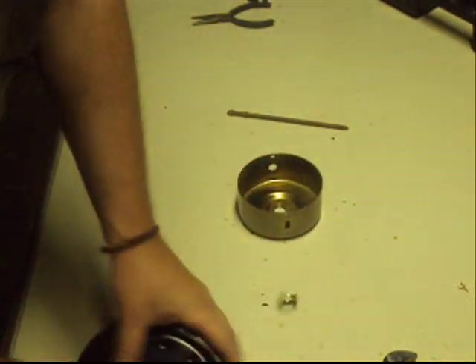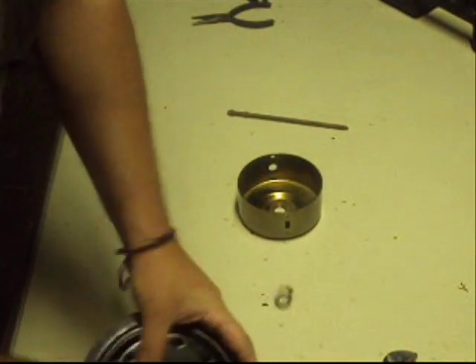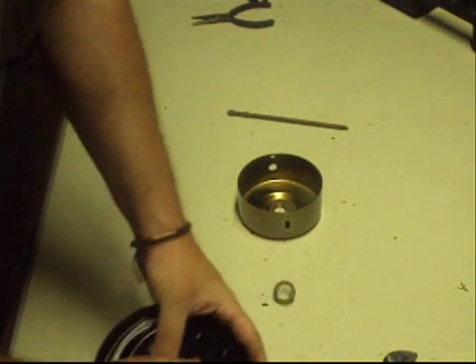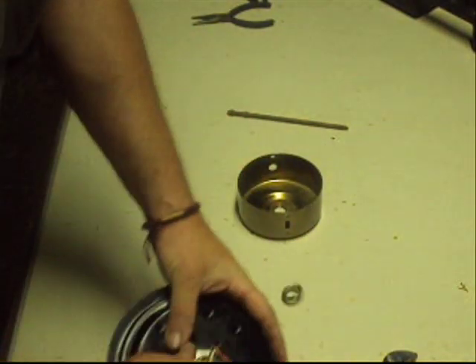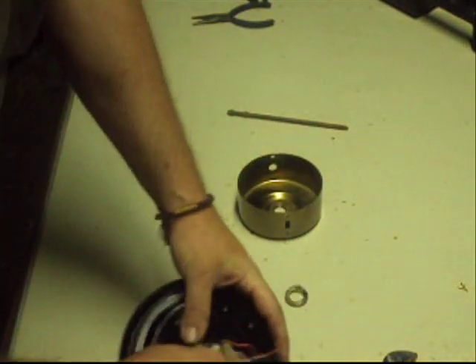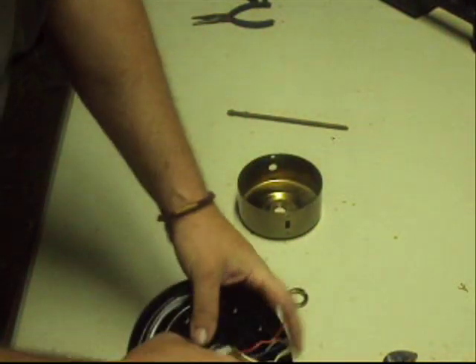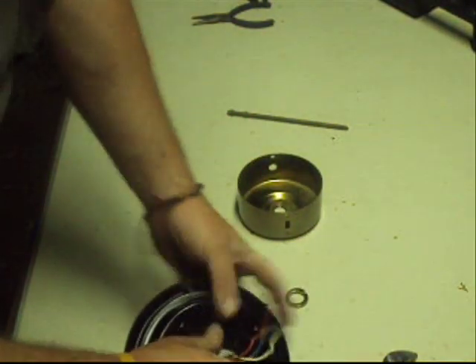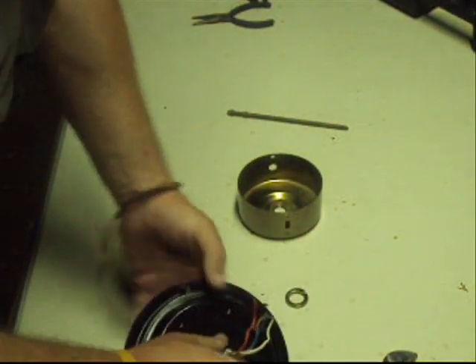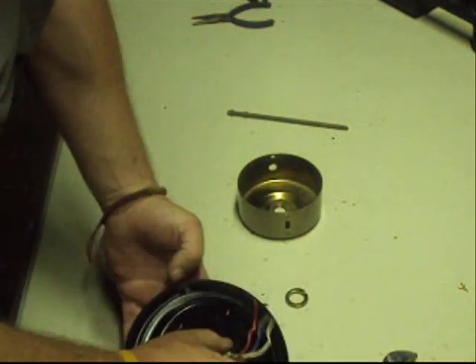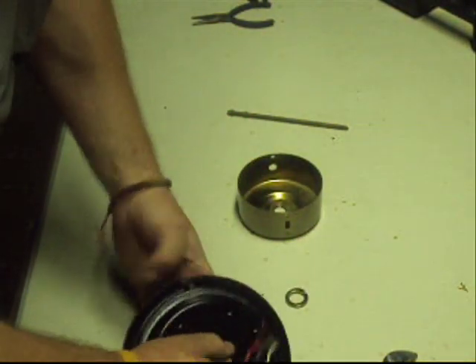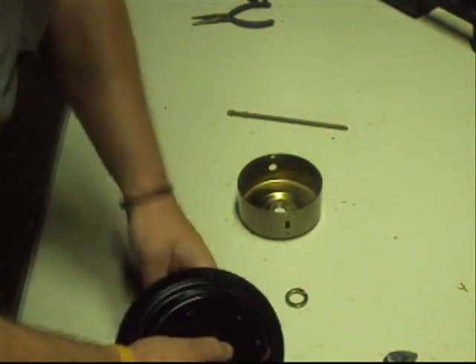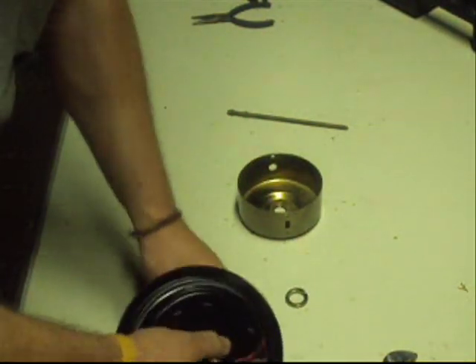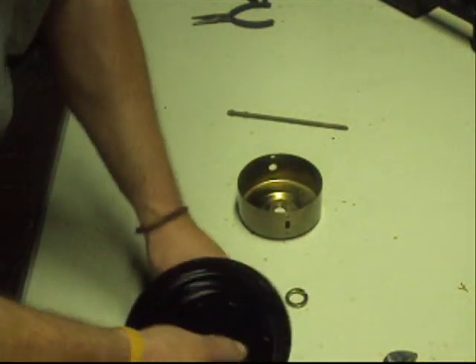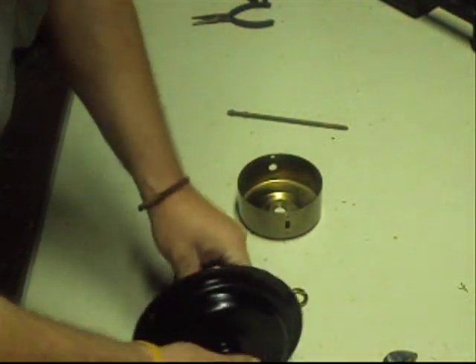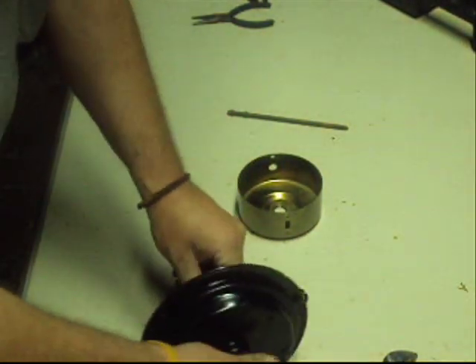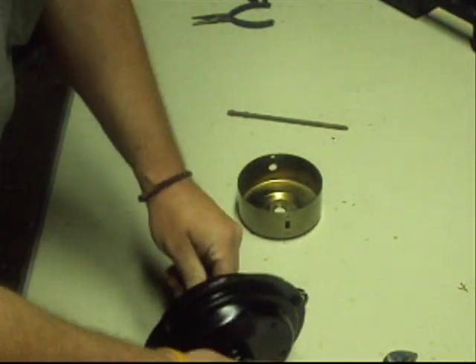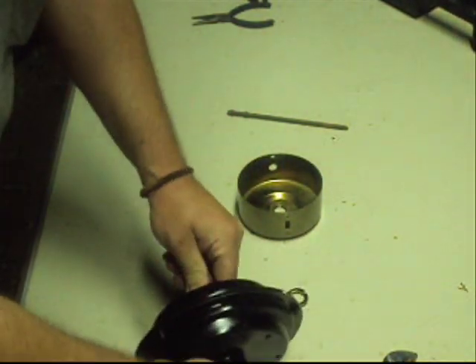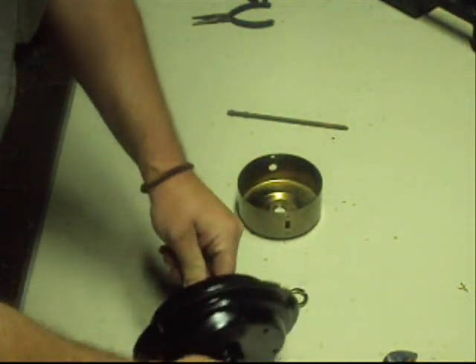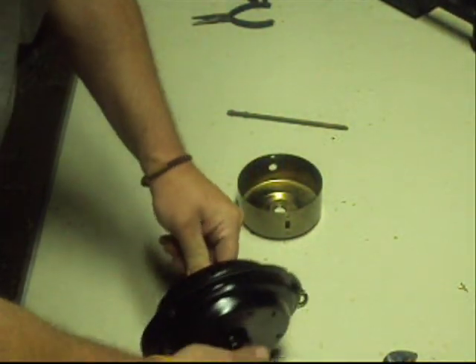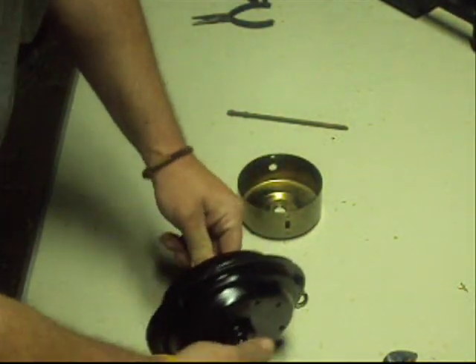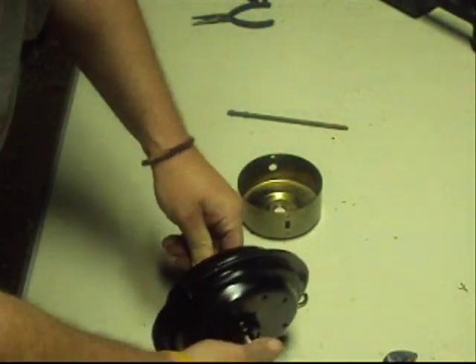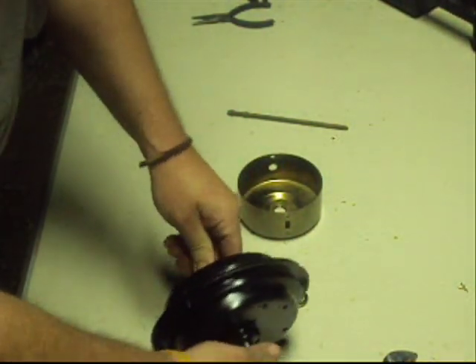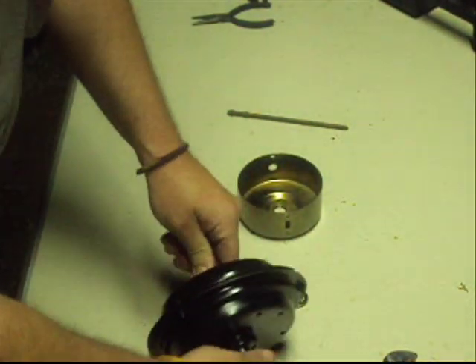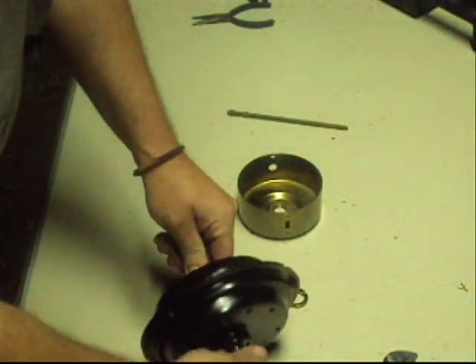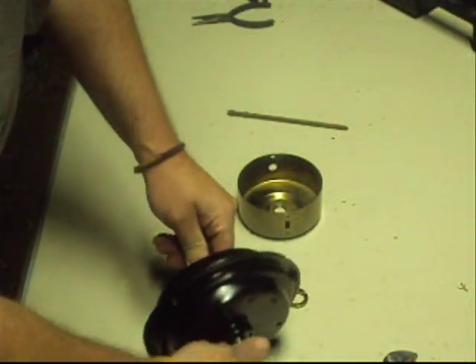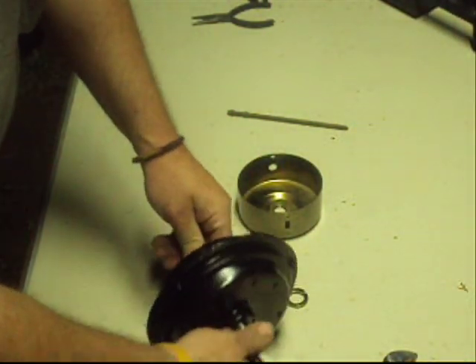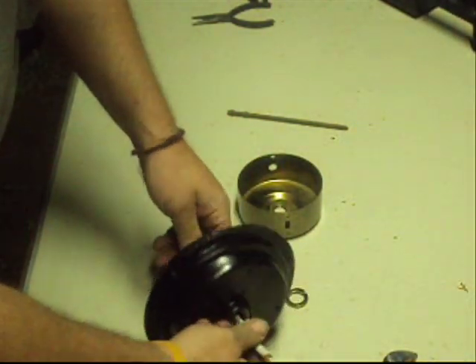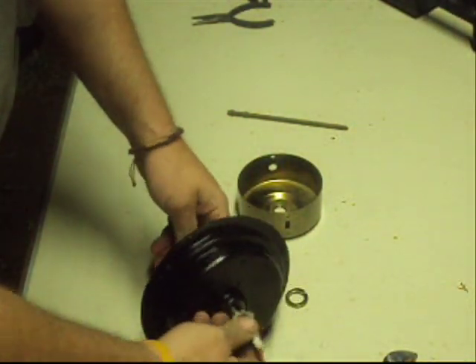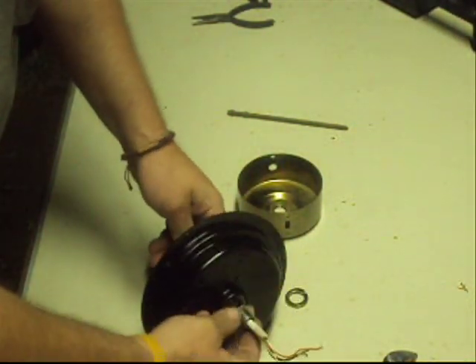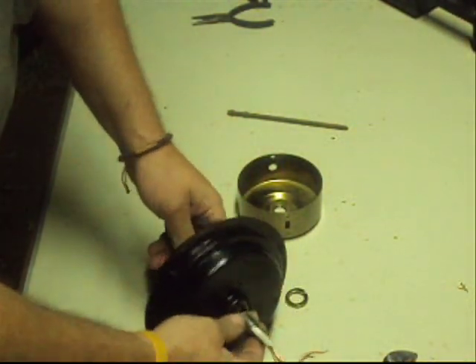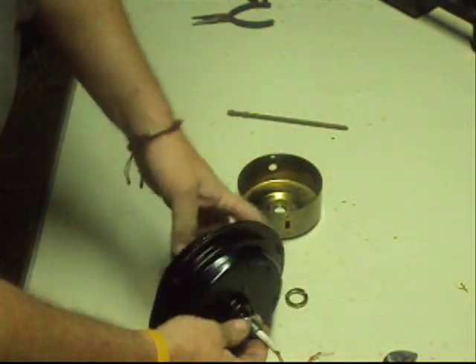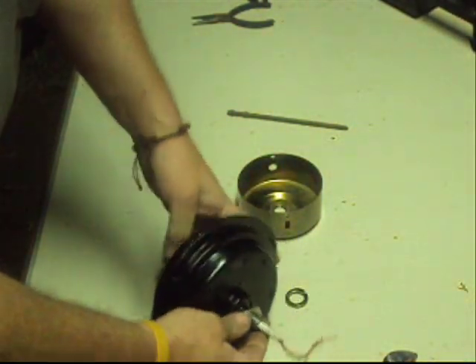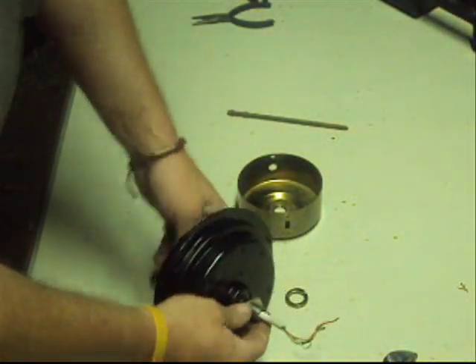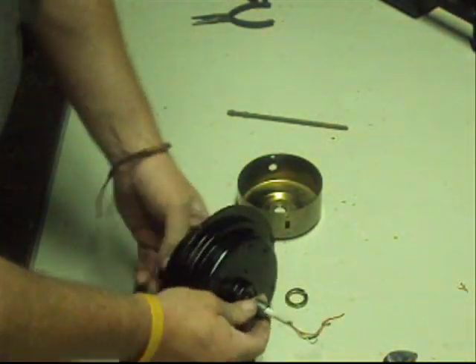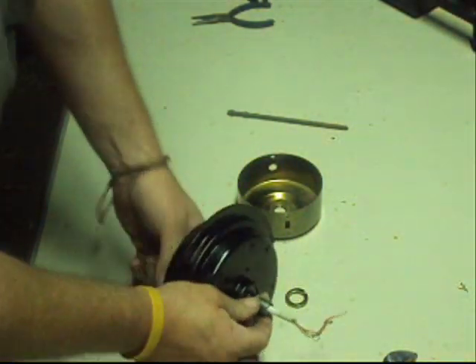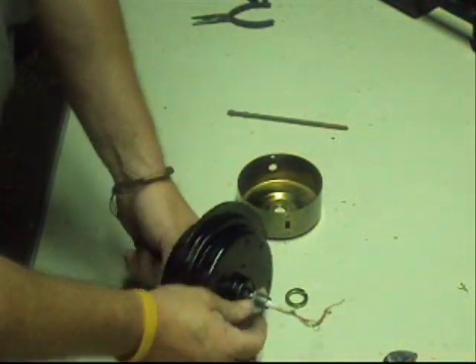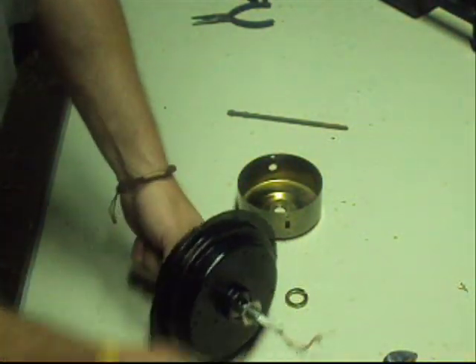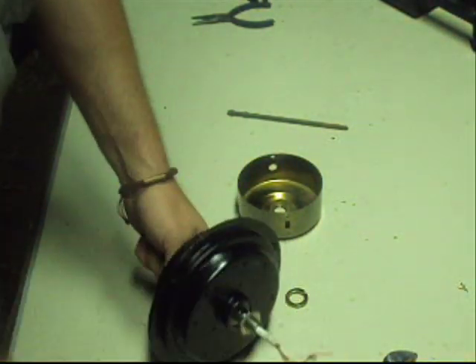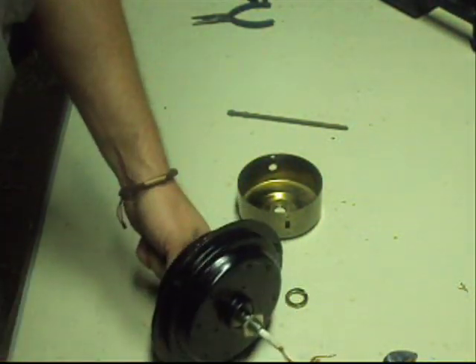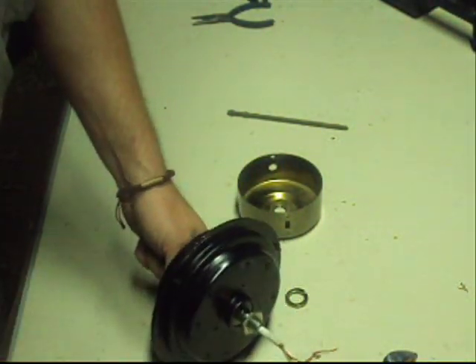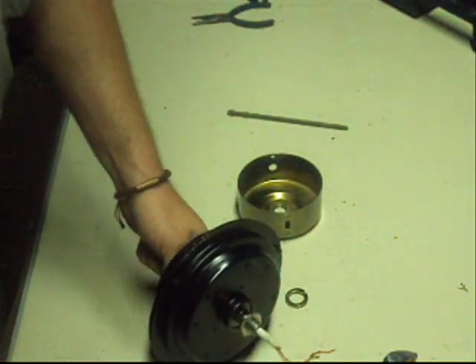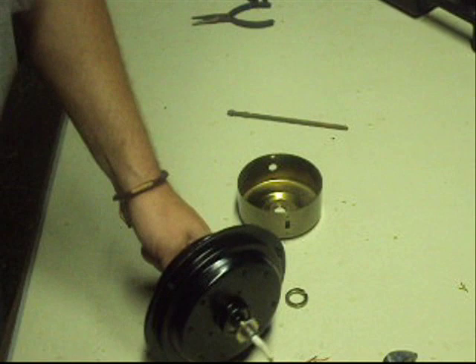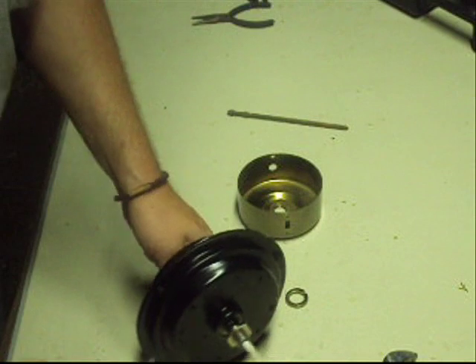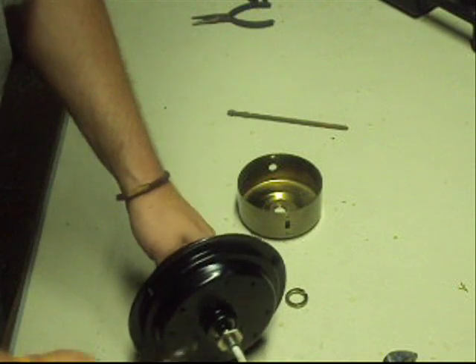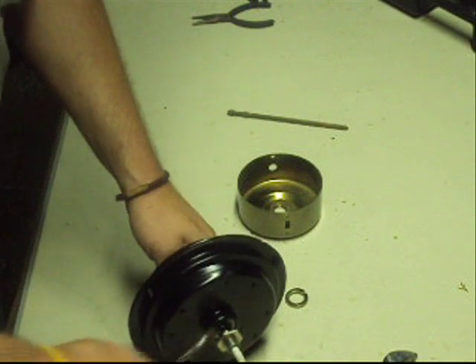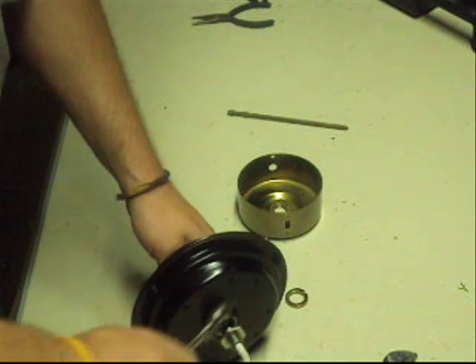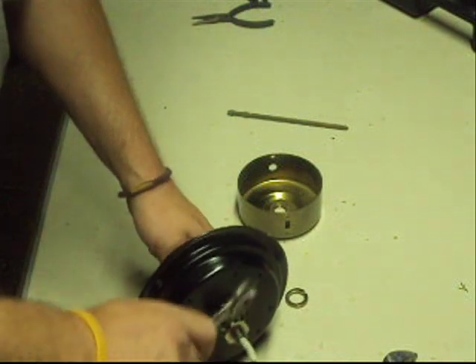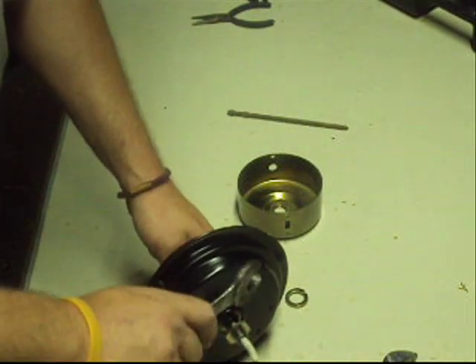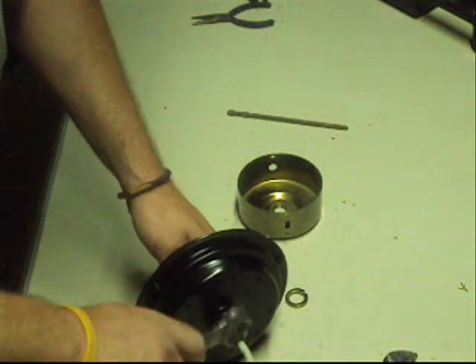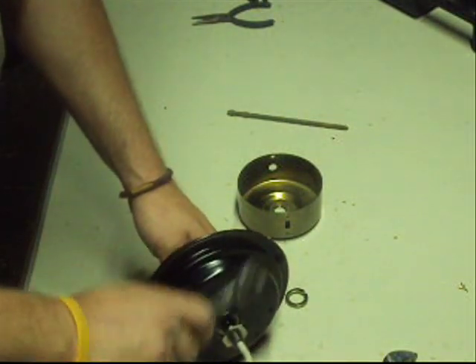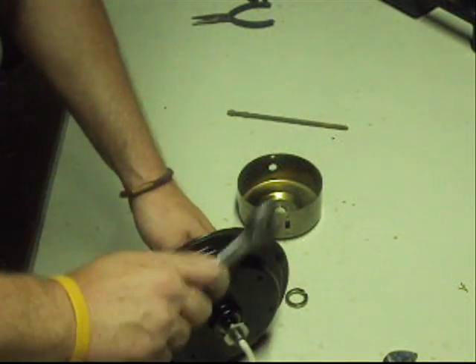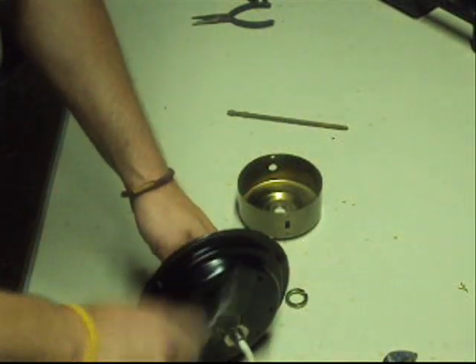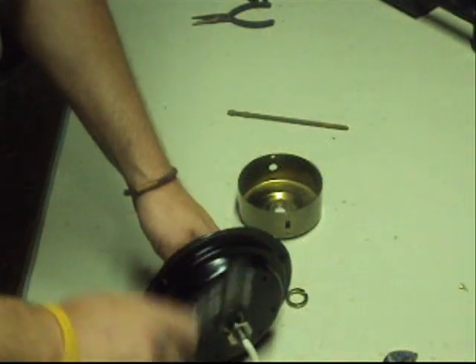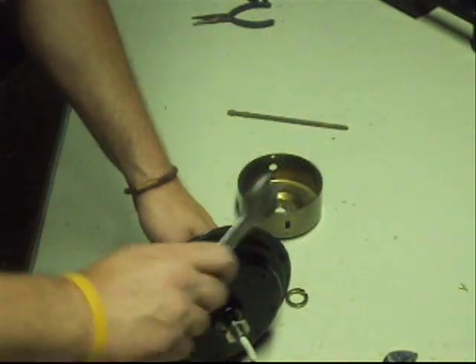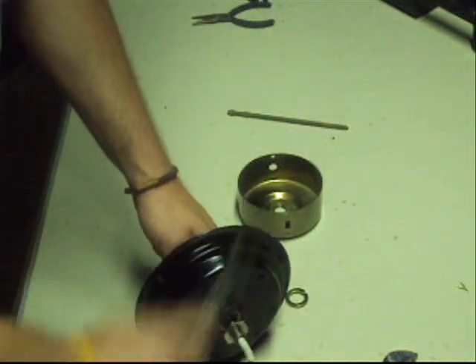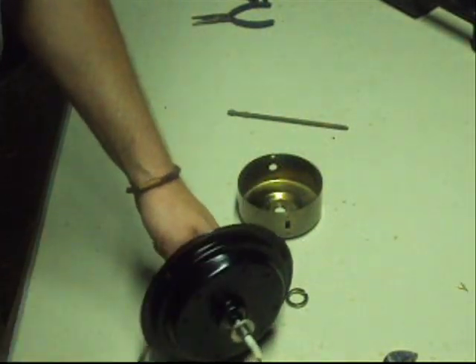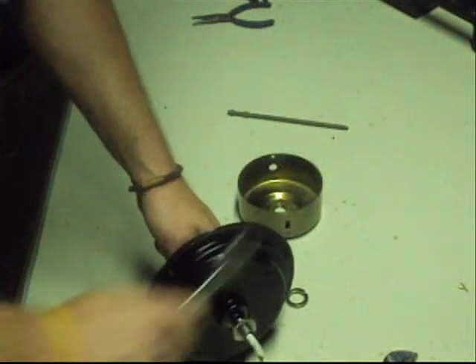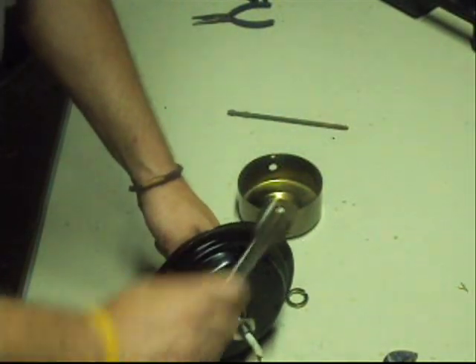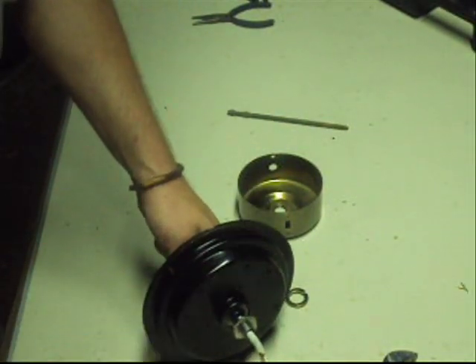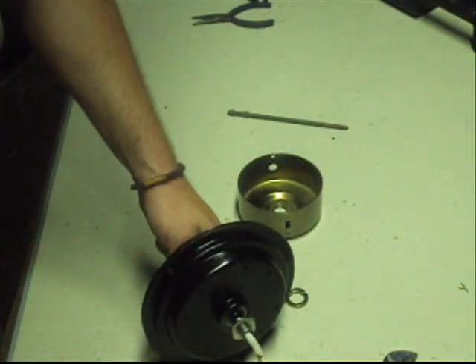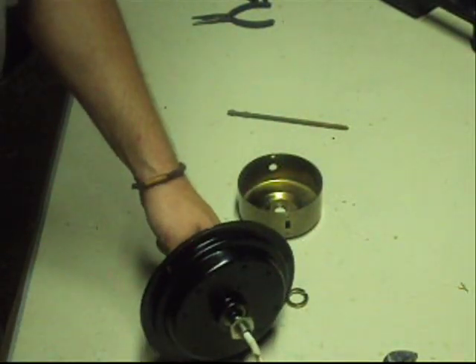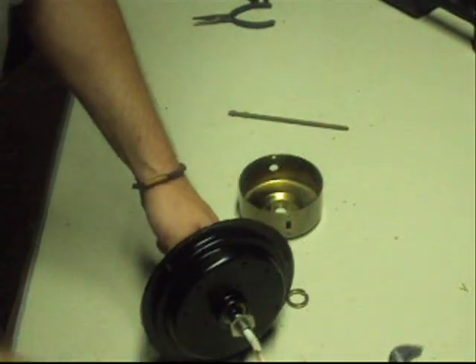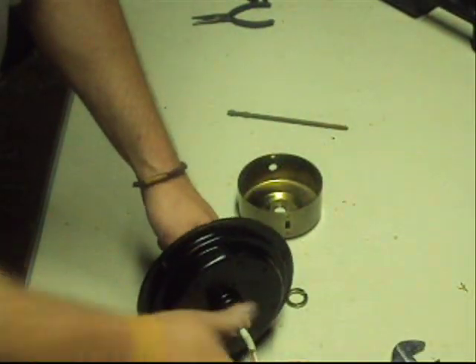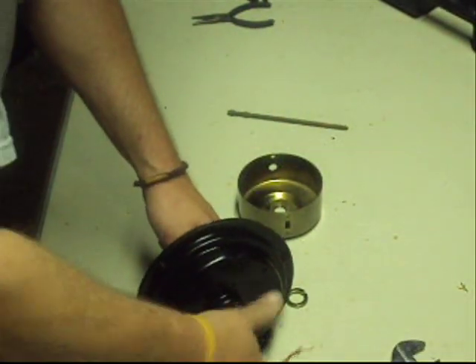Now we're down to the main motor. Looks like it's sticking on there pretty good. Beat one edge of it, get it smooth — let's go!